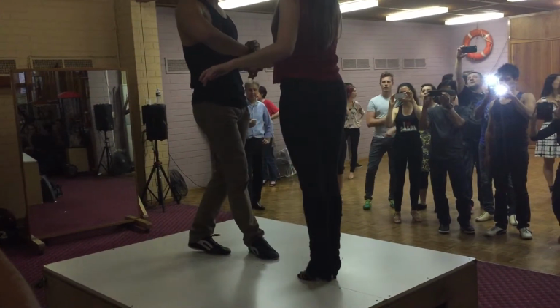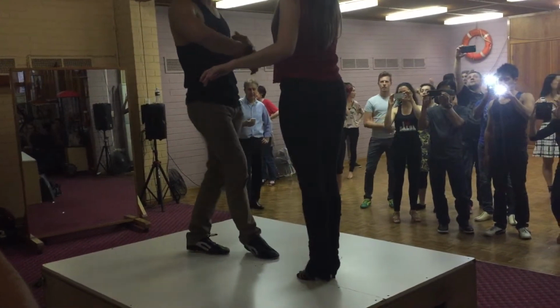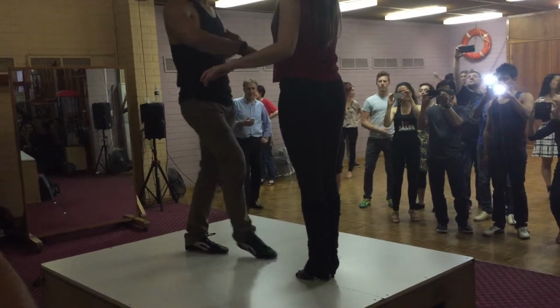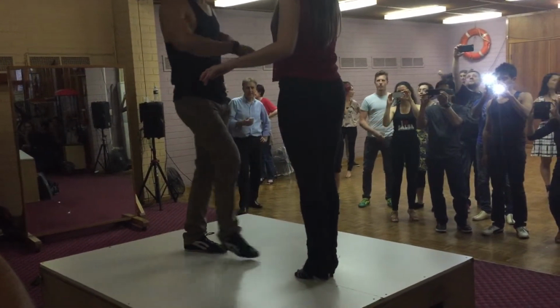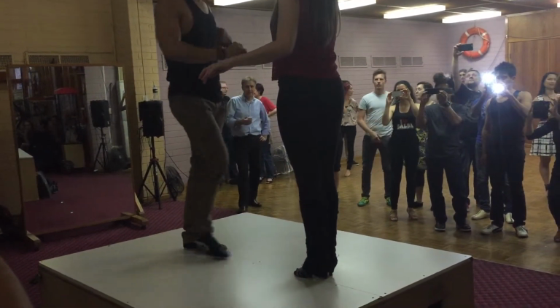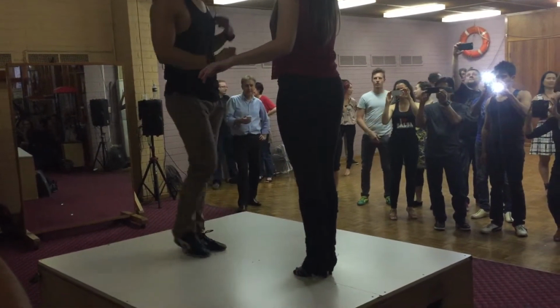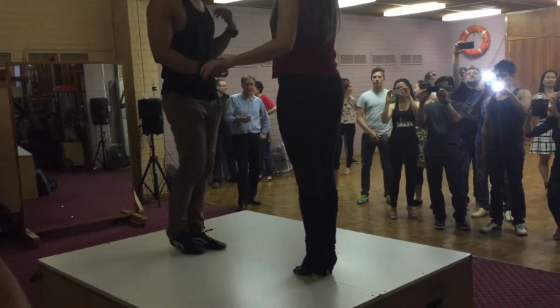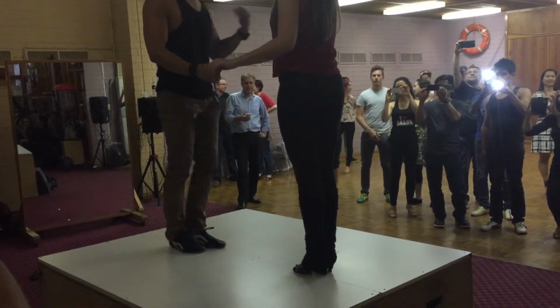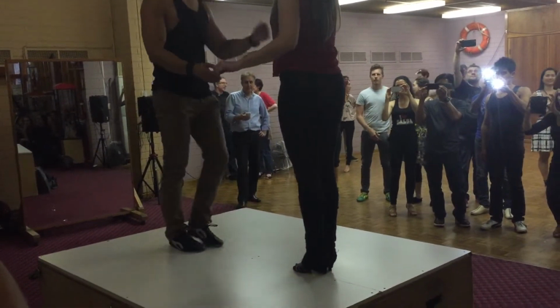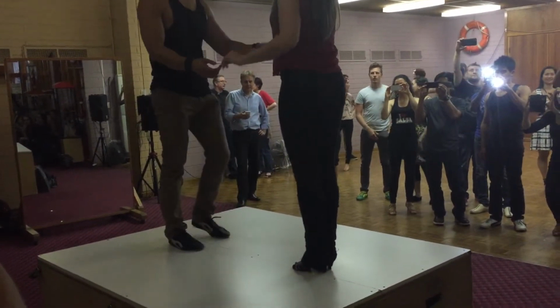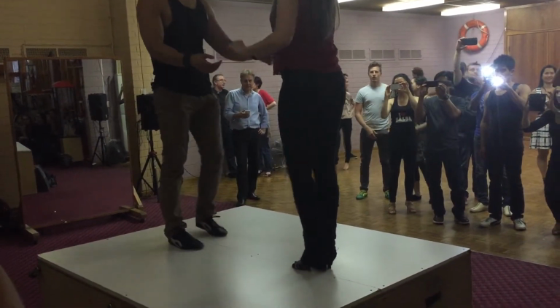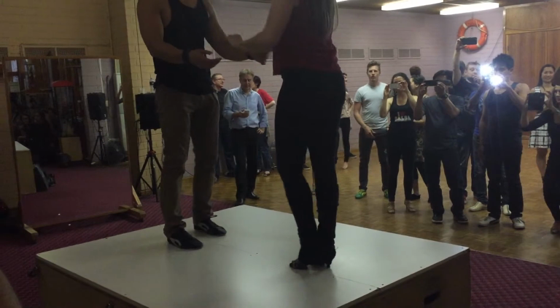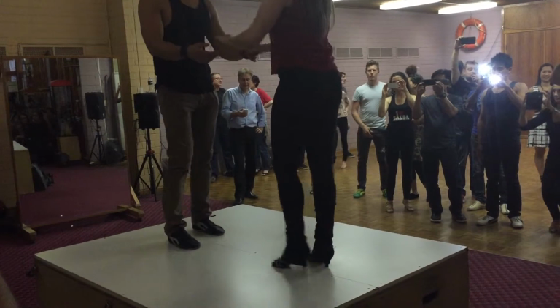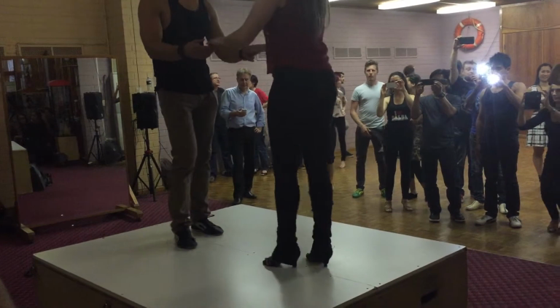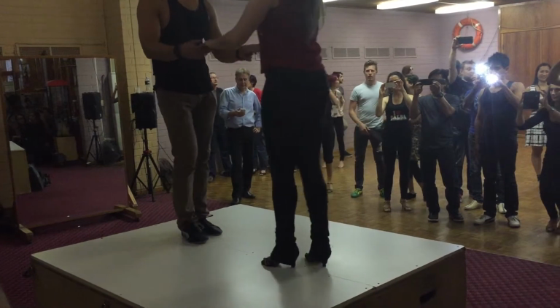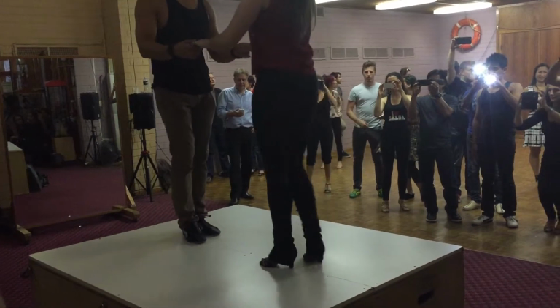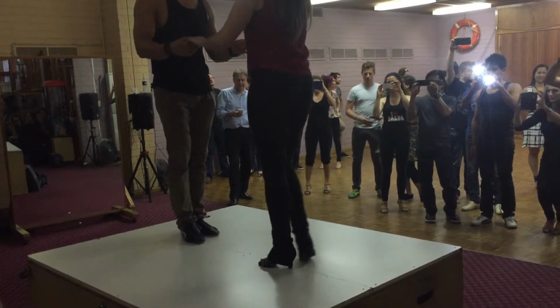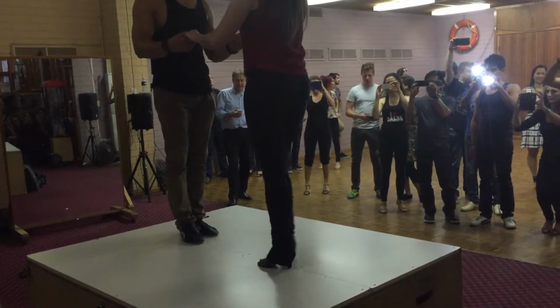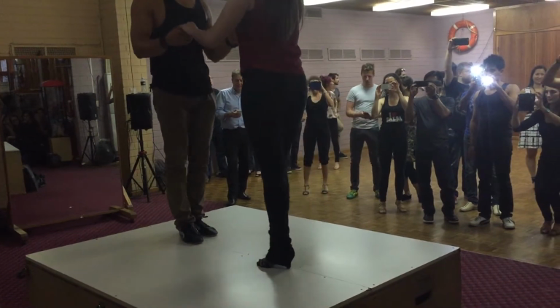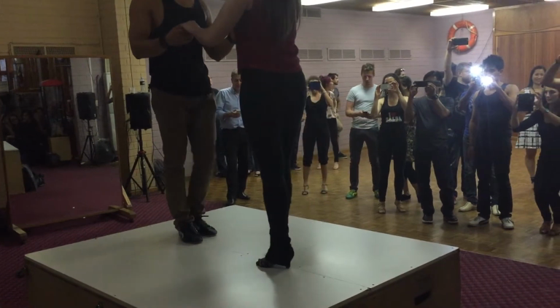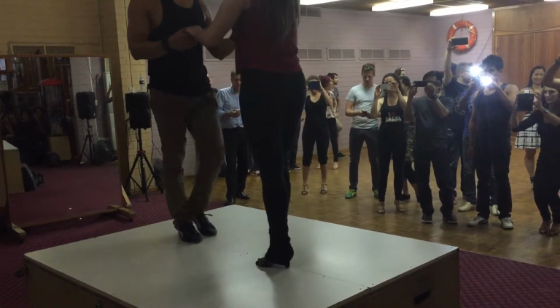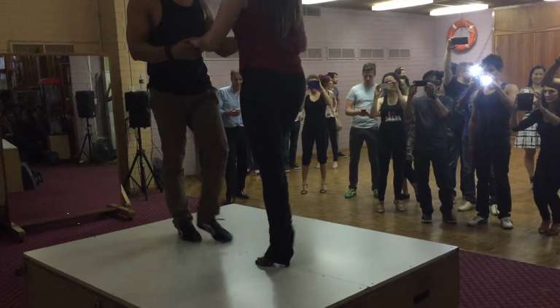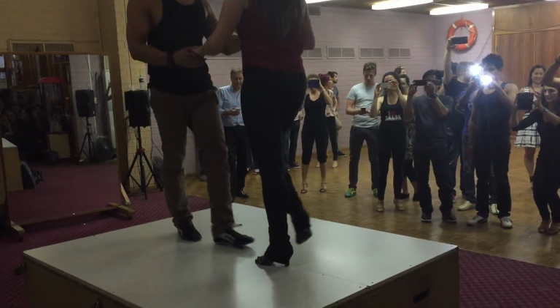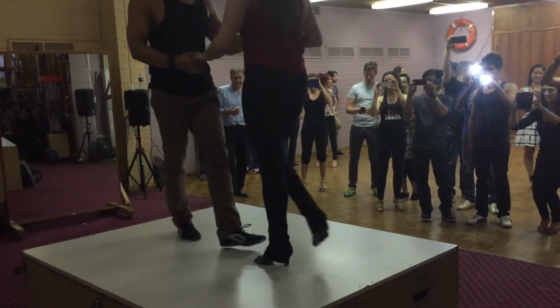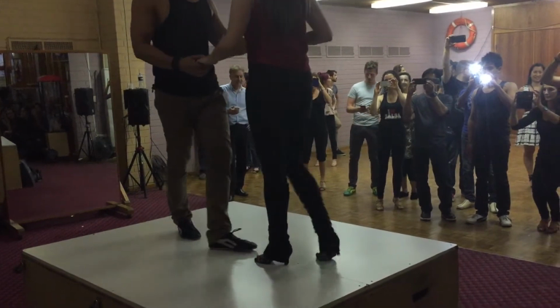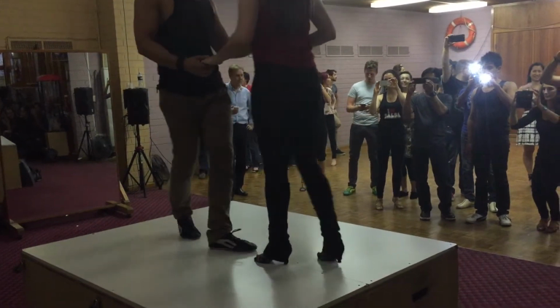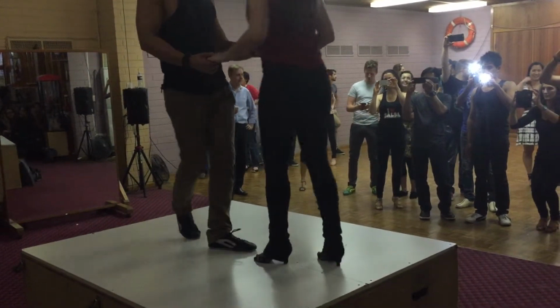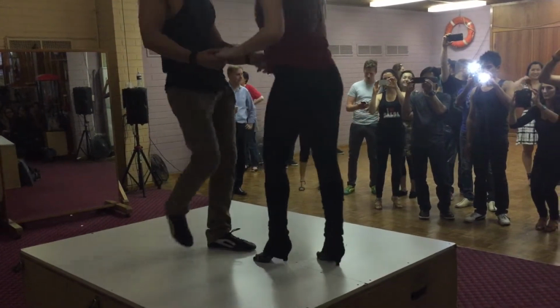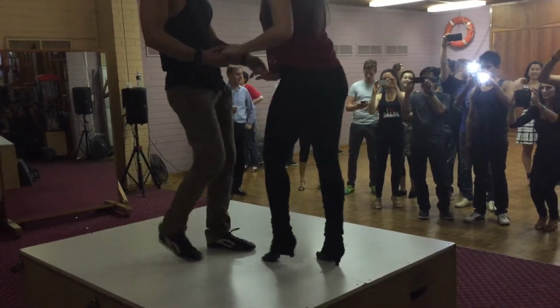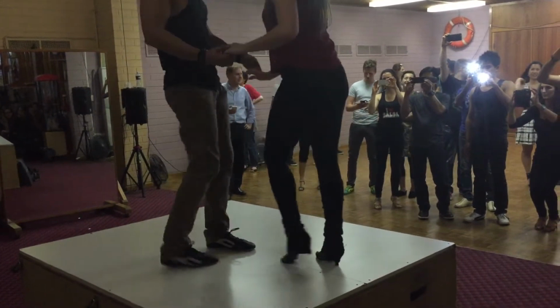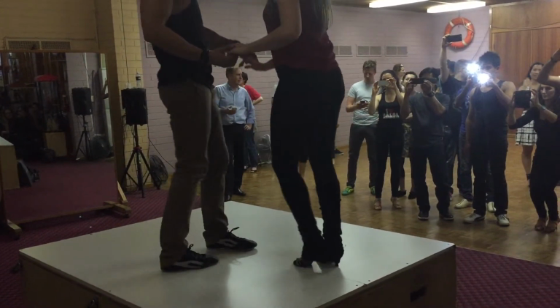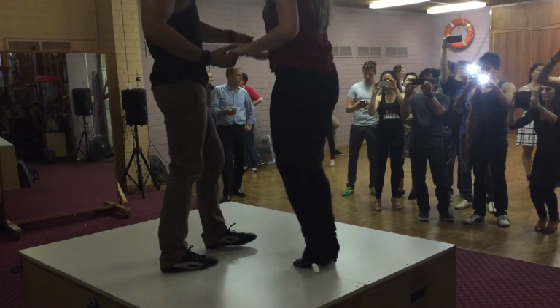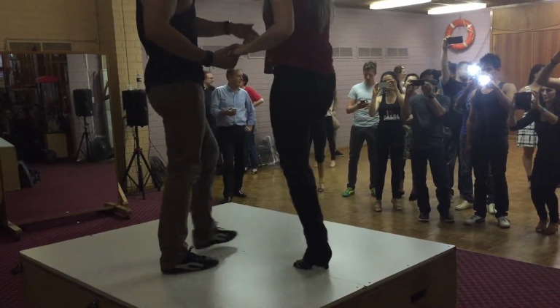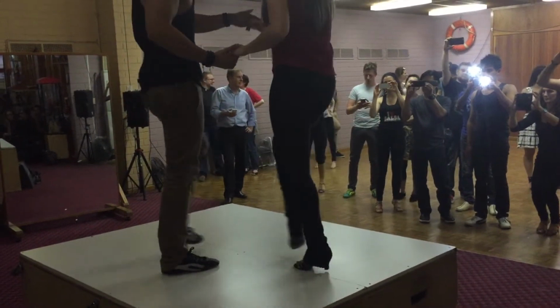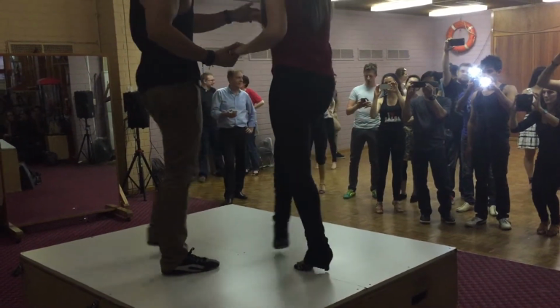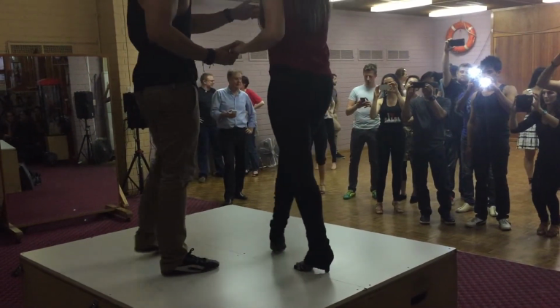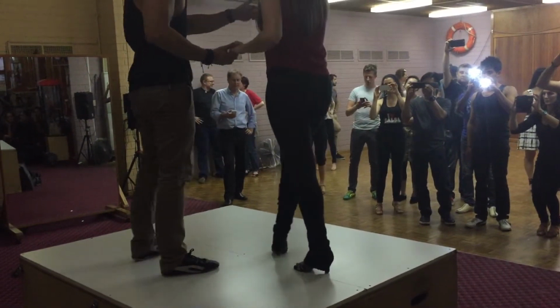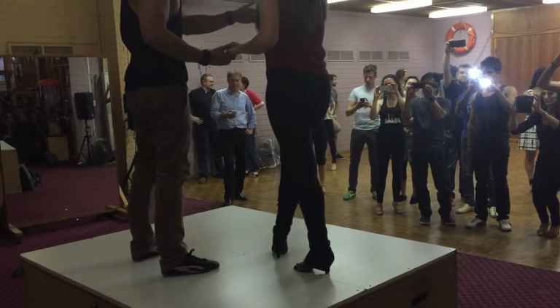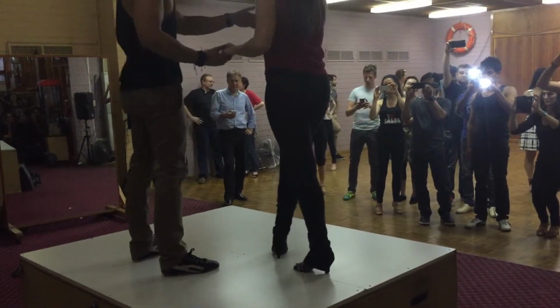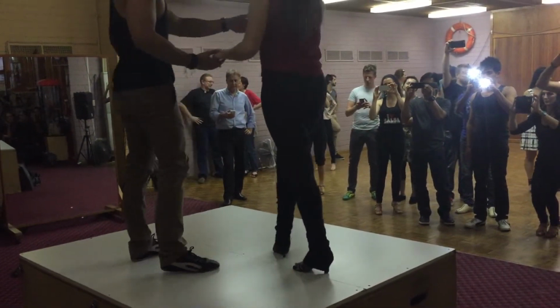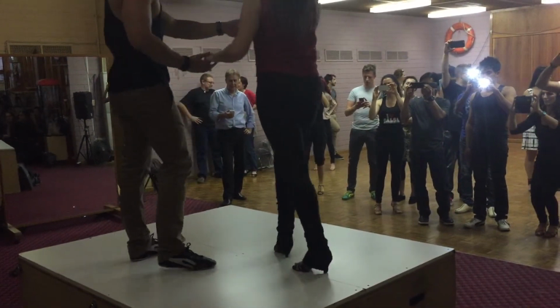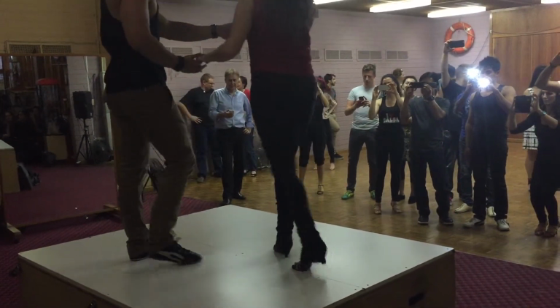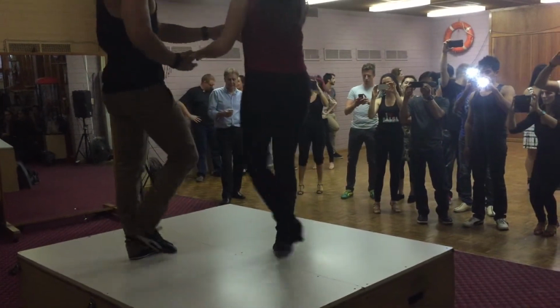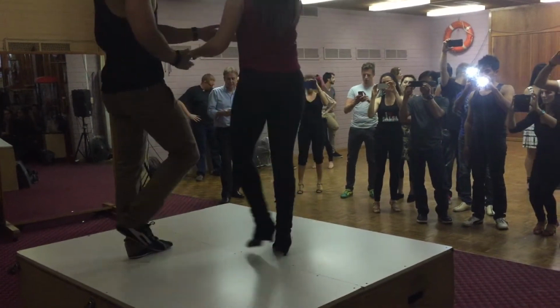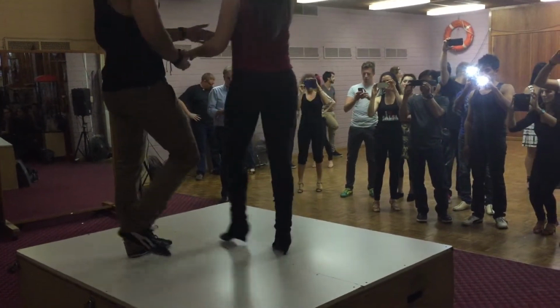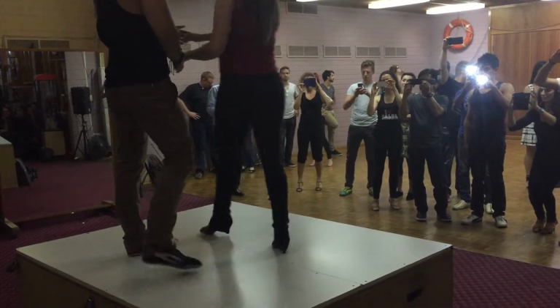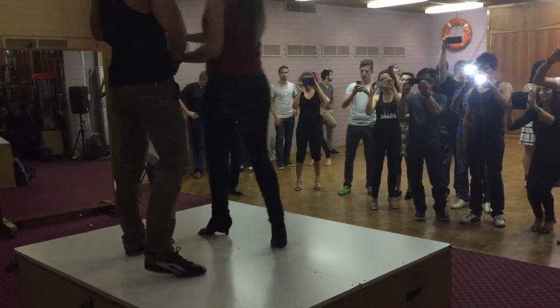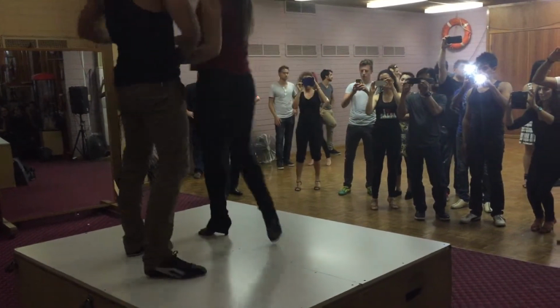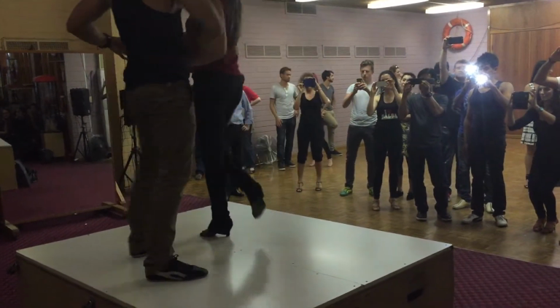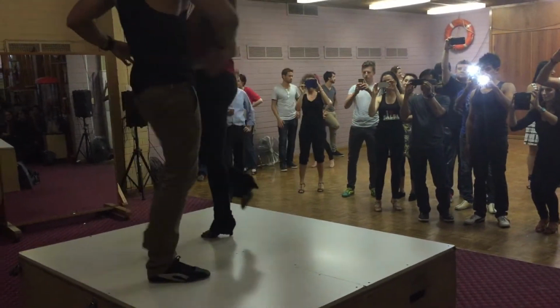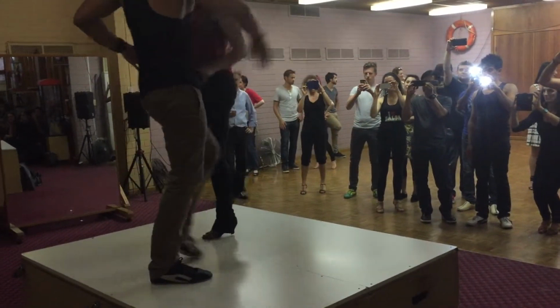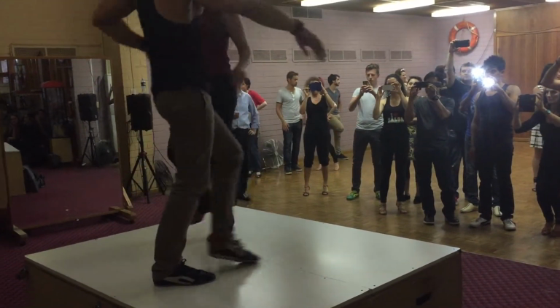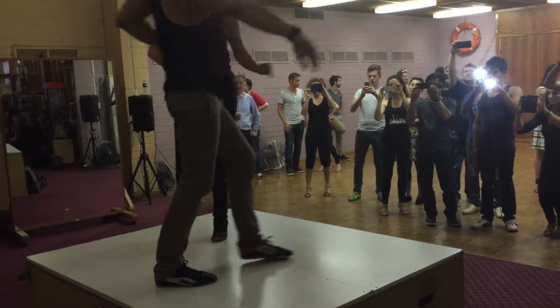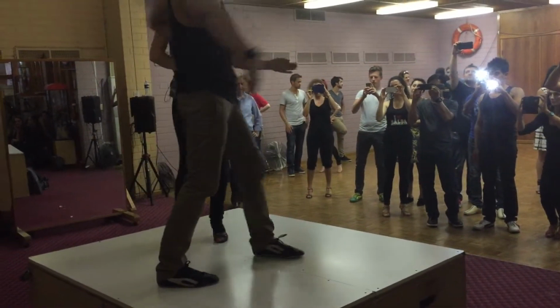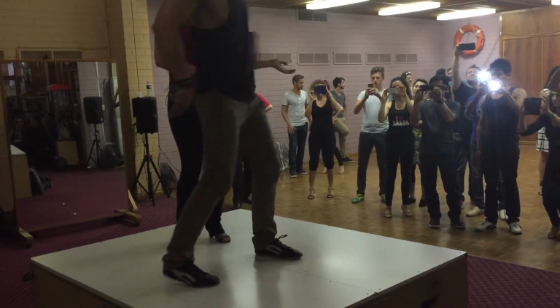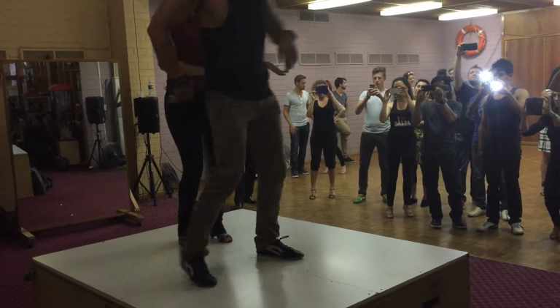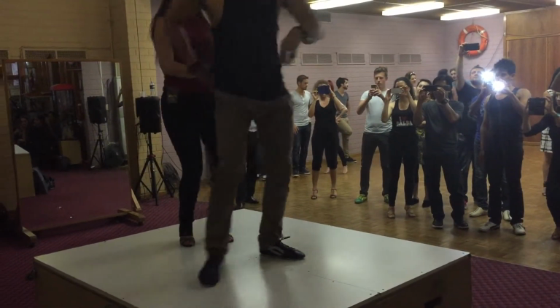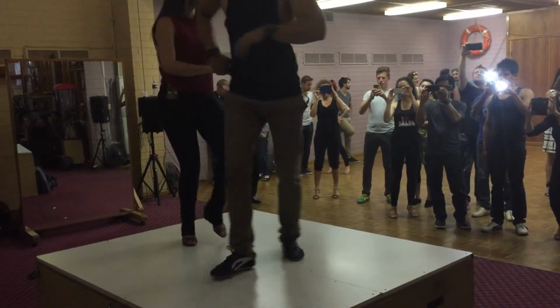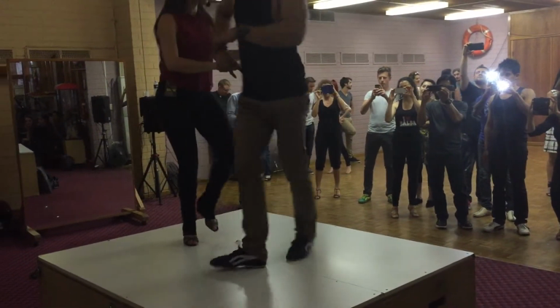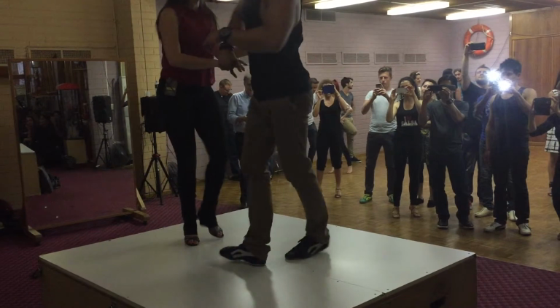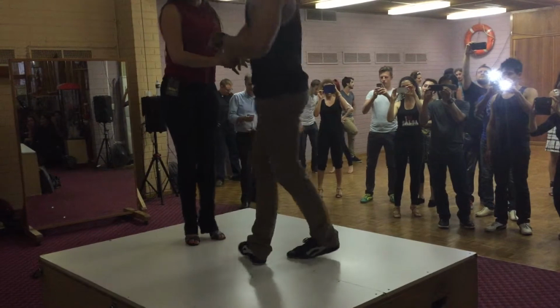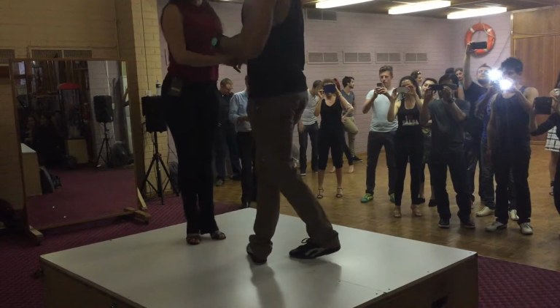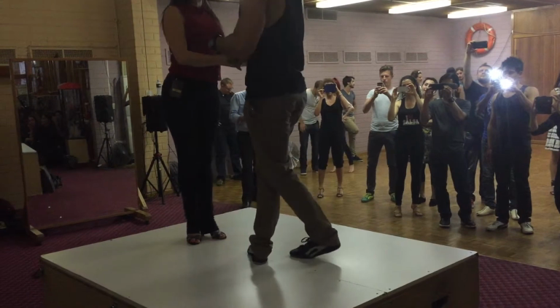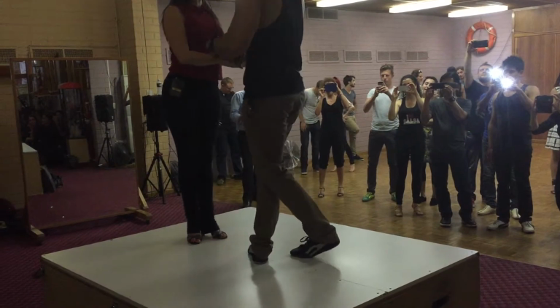I'll show you from the other side. Six, seven. One, two, three. Momentum. Five, six, seven.